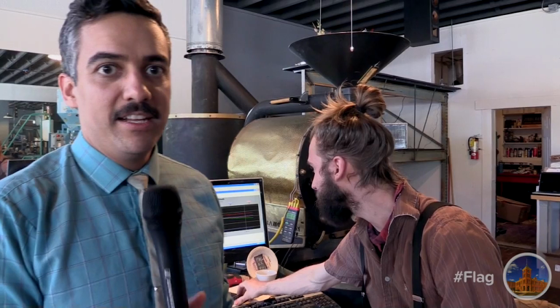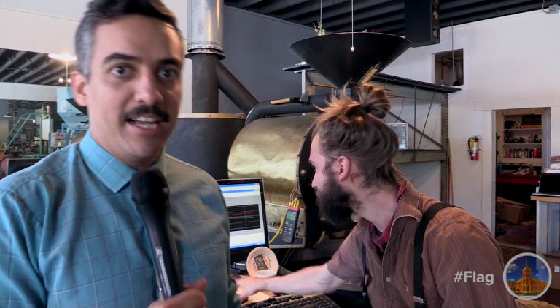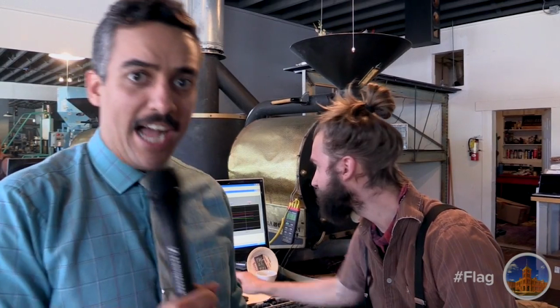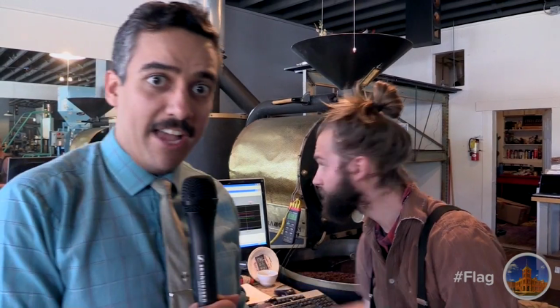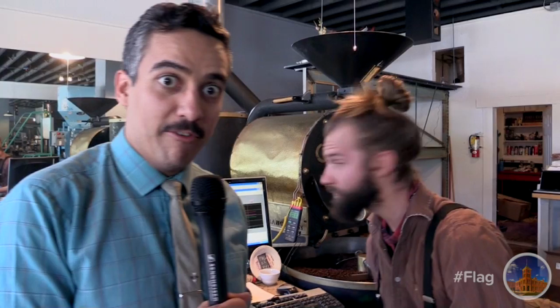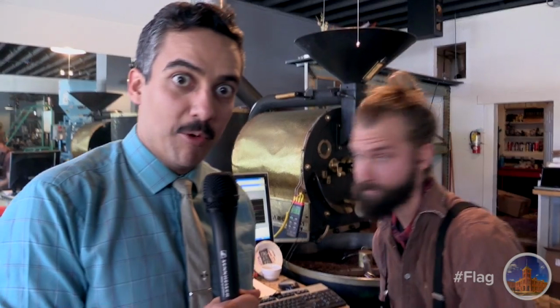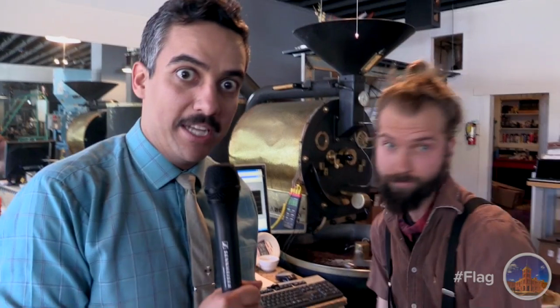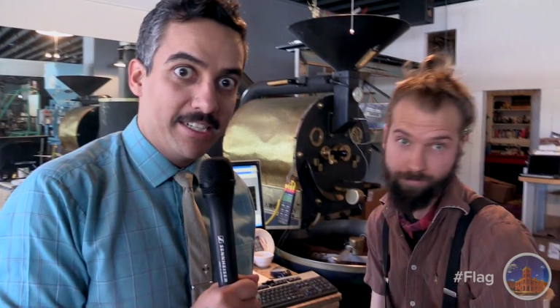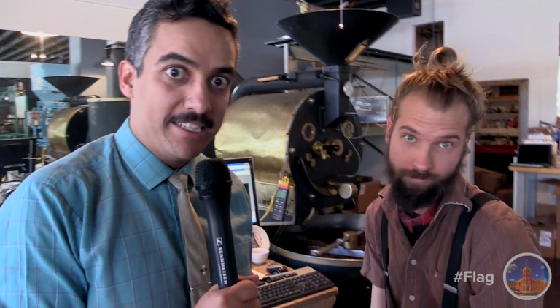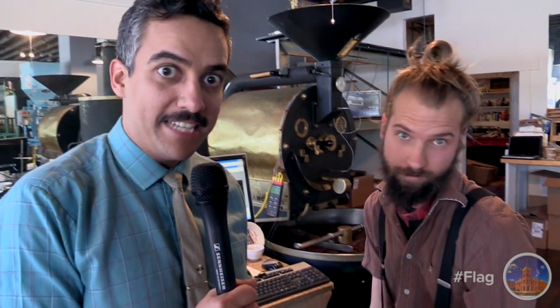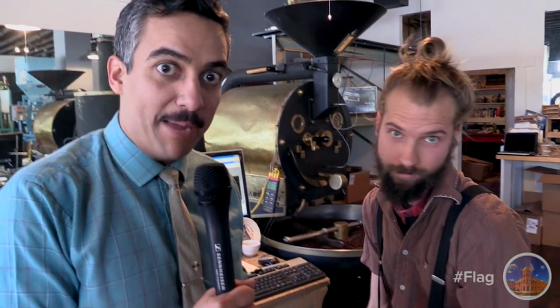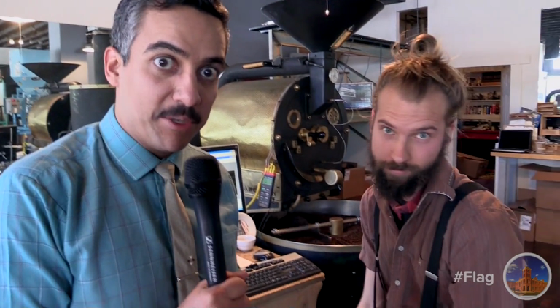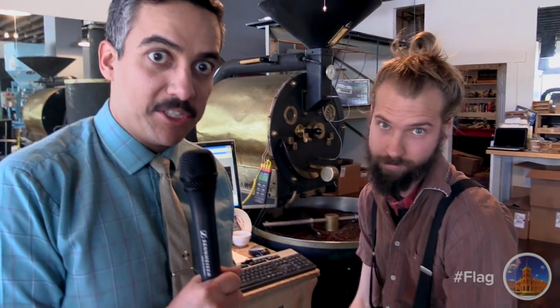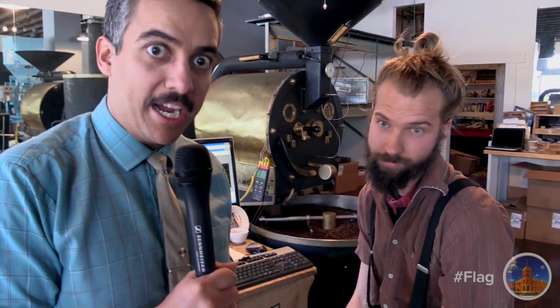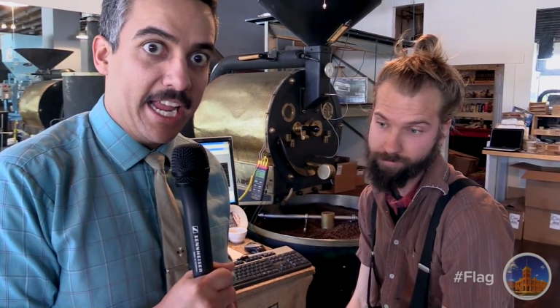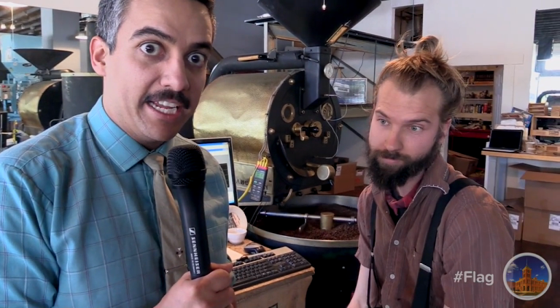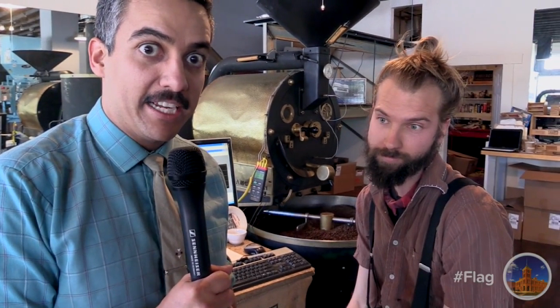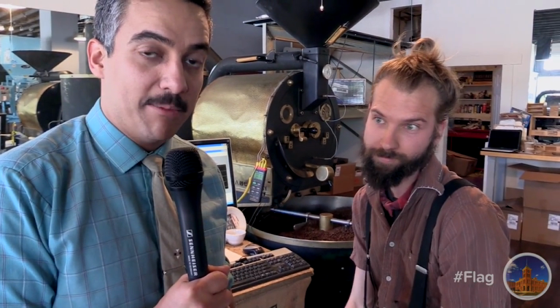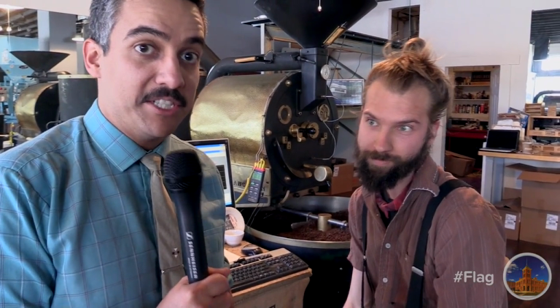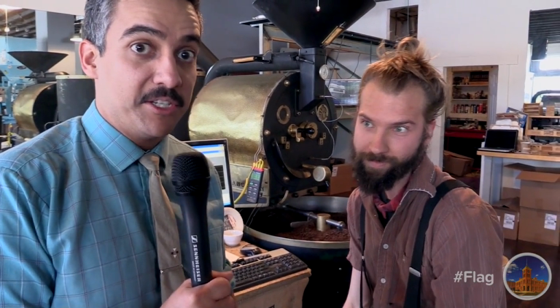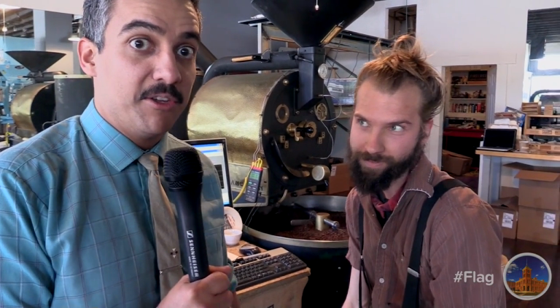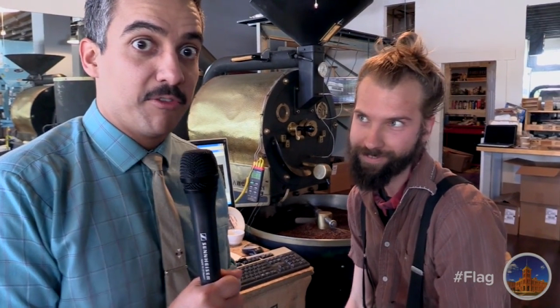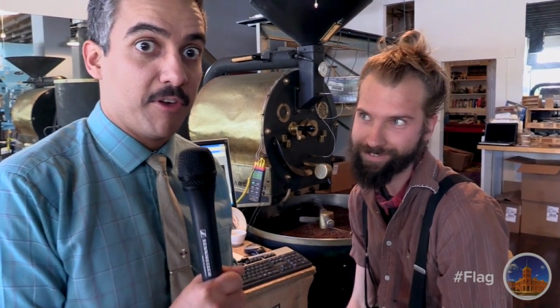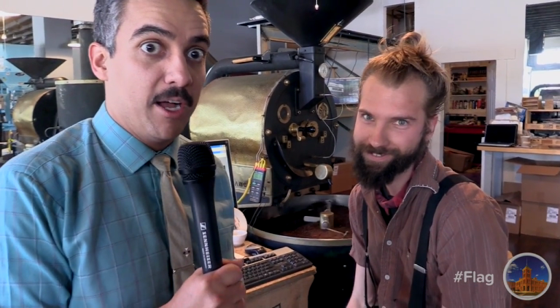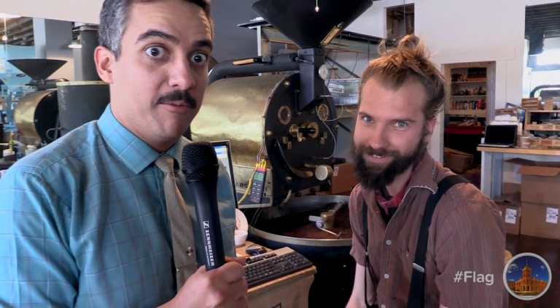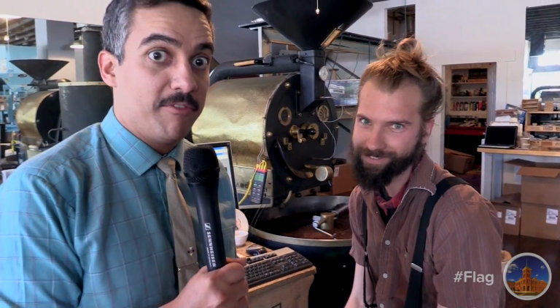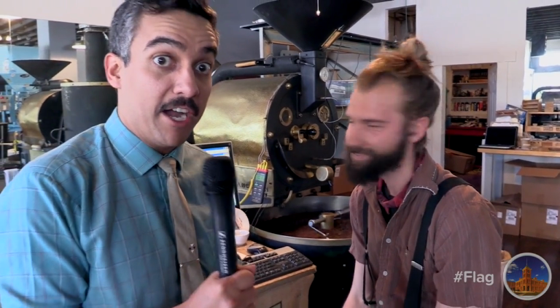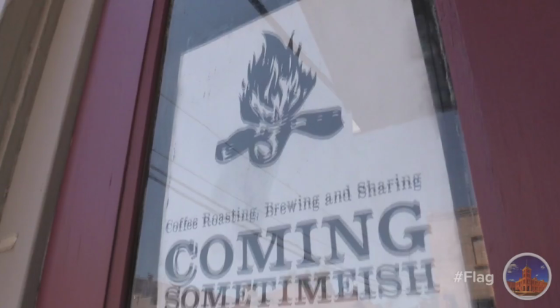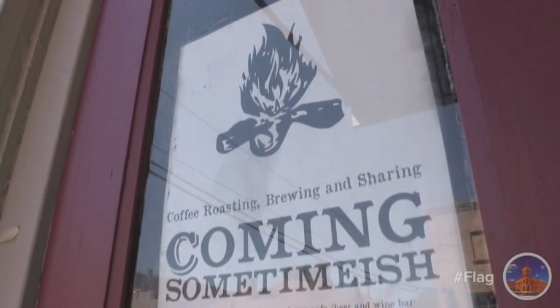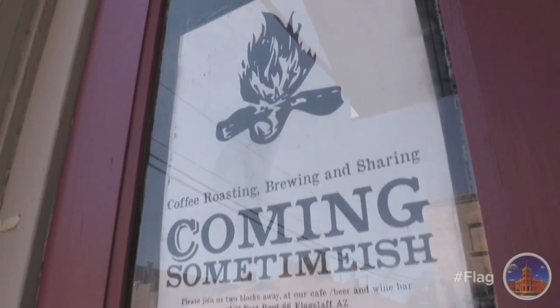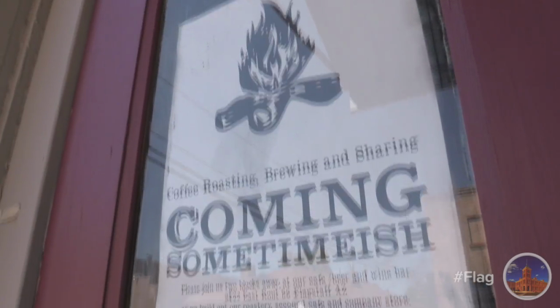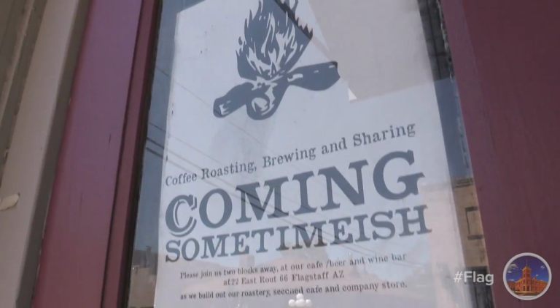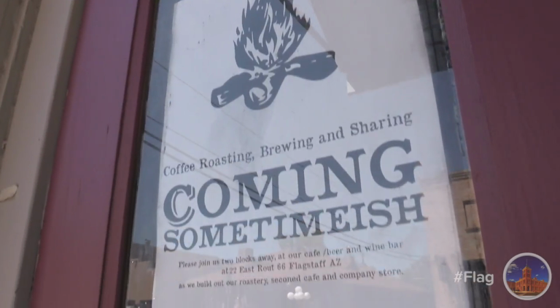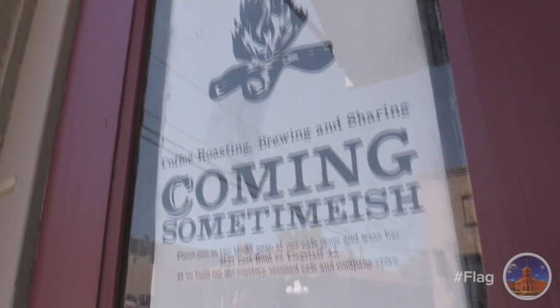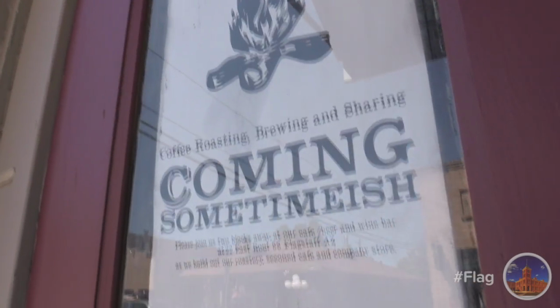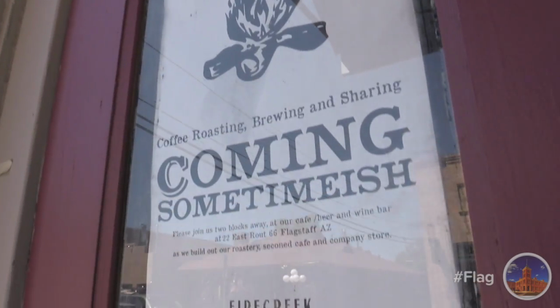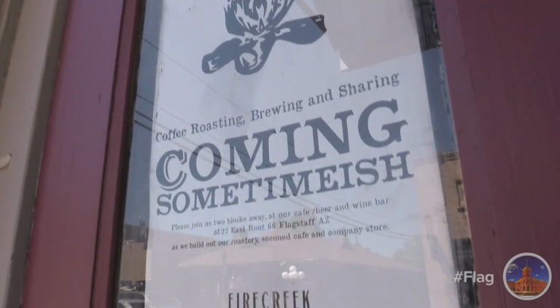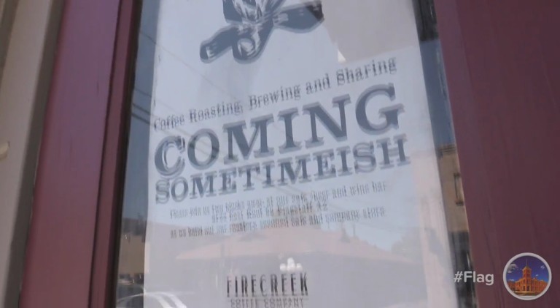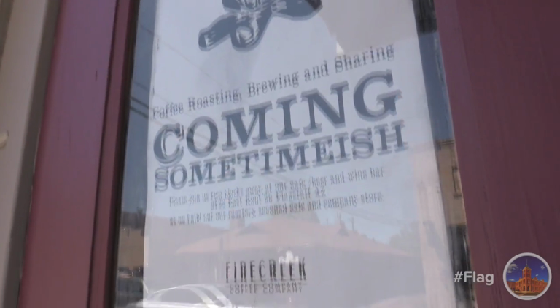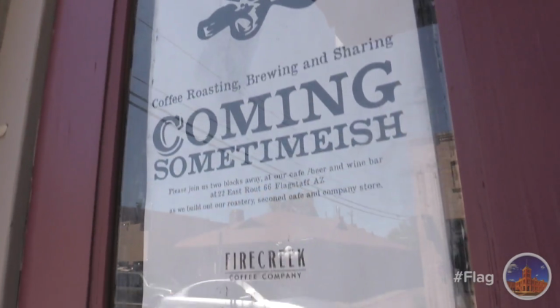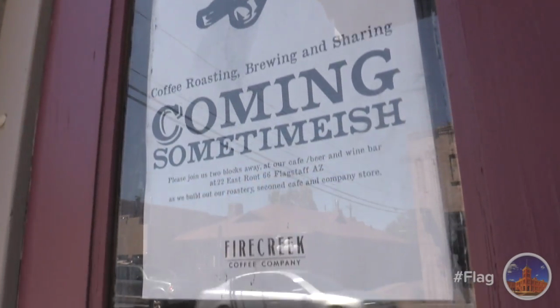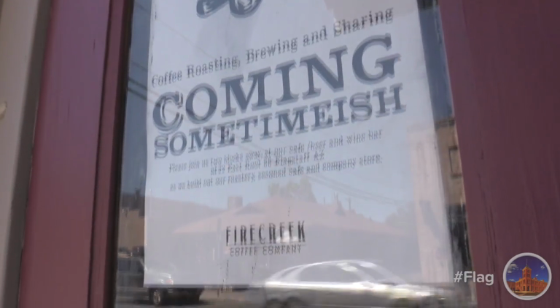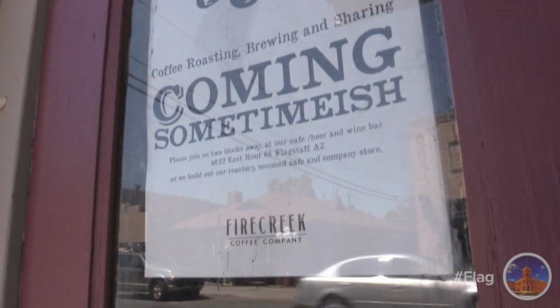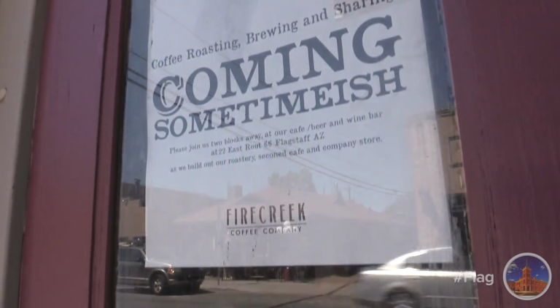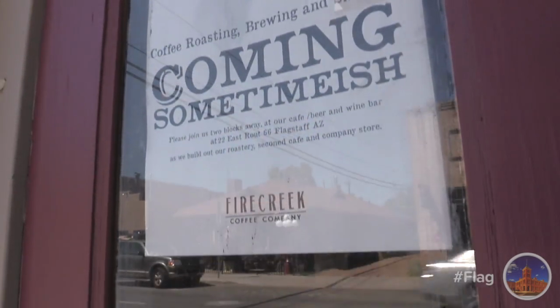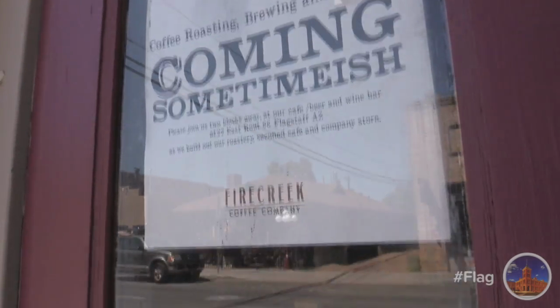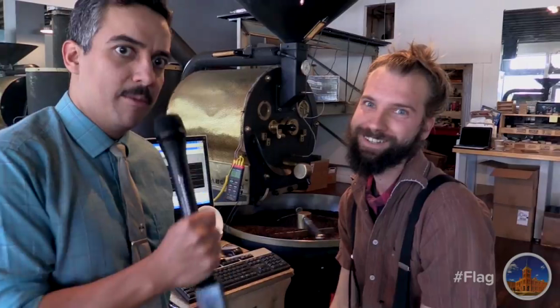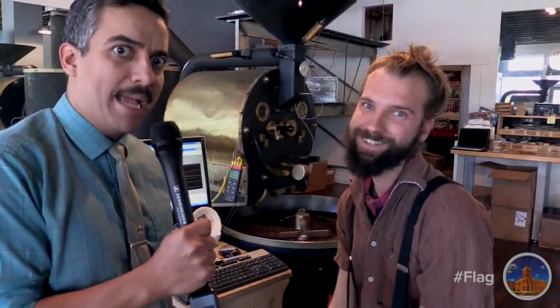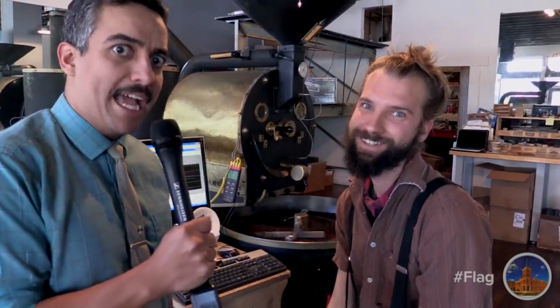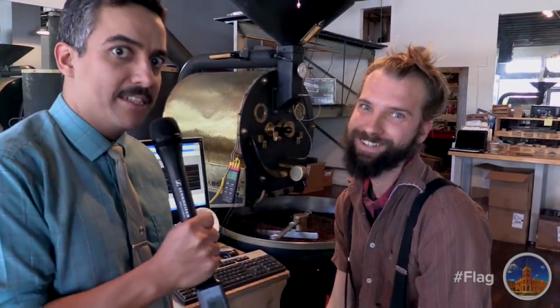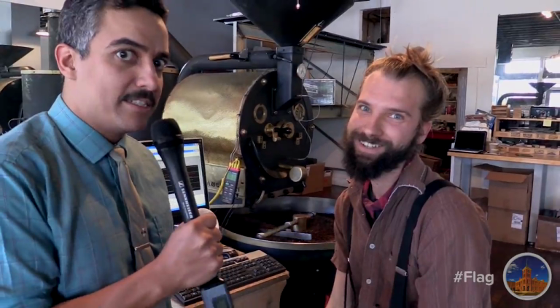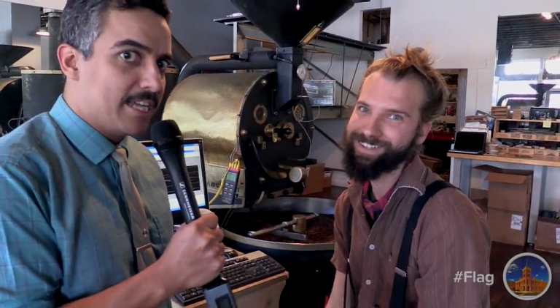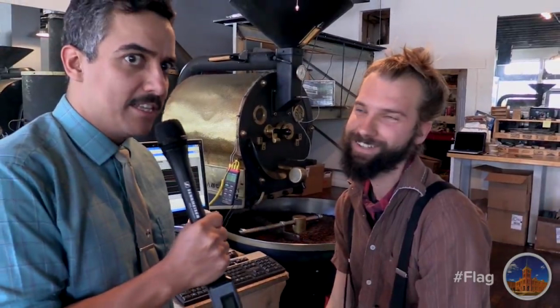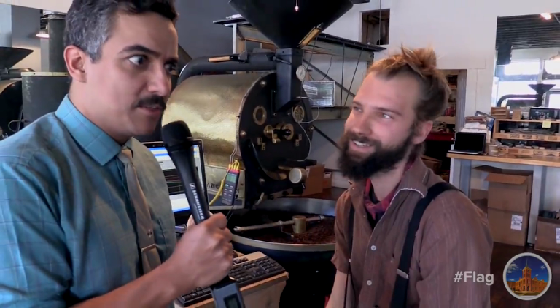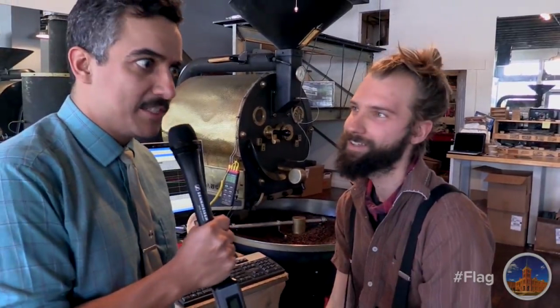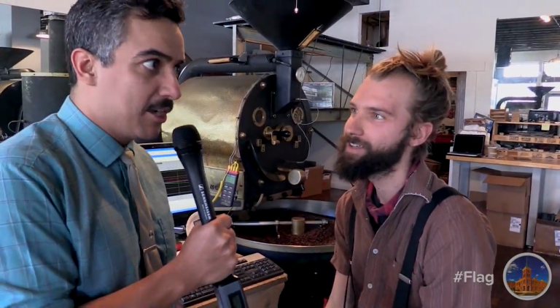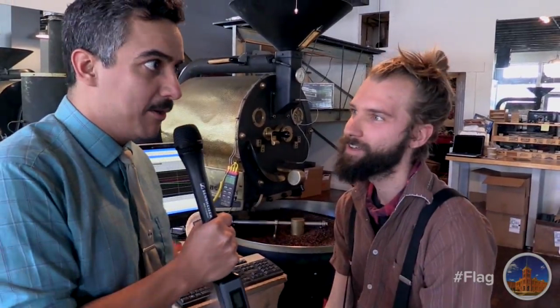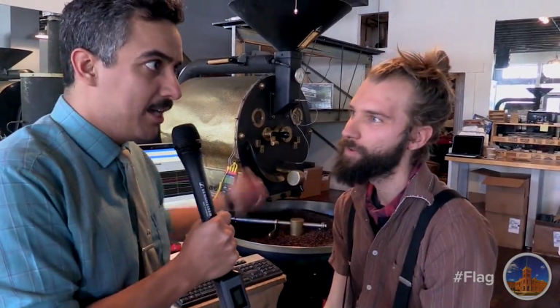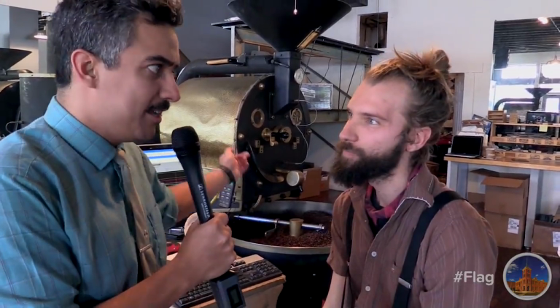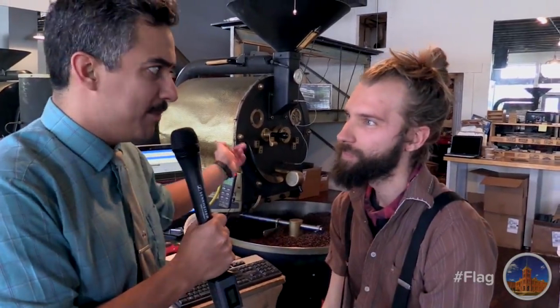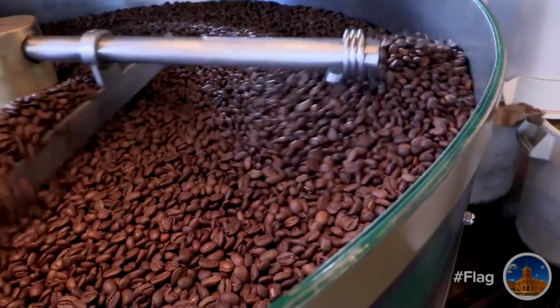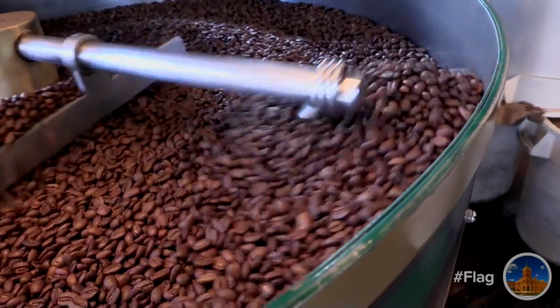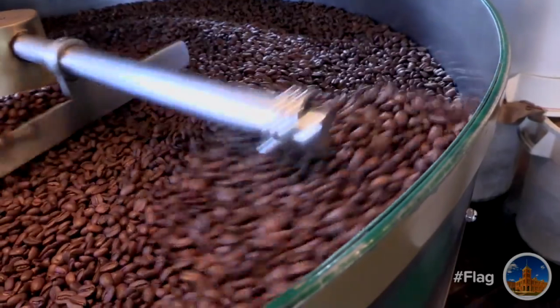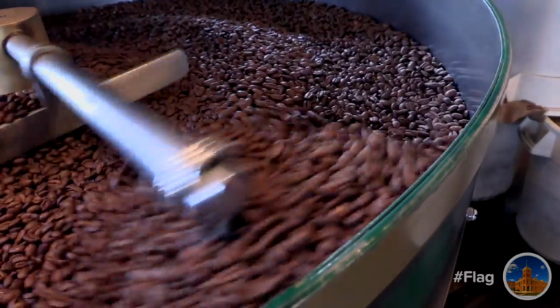Hi everyone, Dapper Dre coming to you from Fire Creek's 111 Roasting Works. Matt, tell us what's going on in the background.